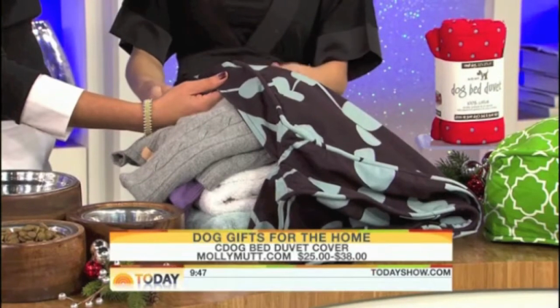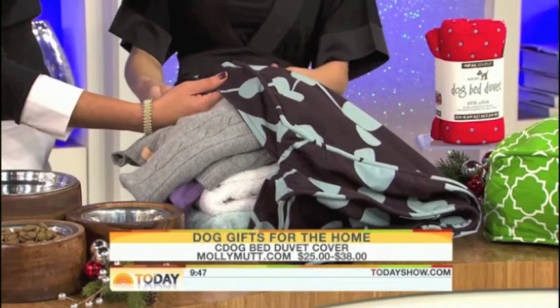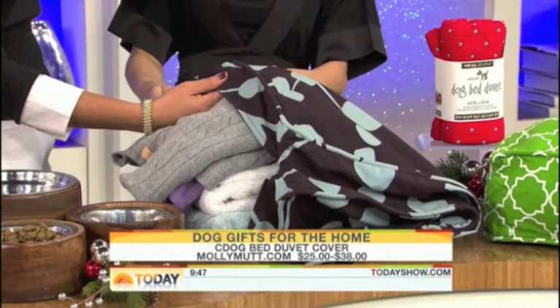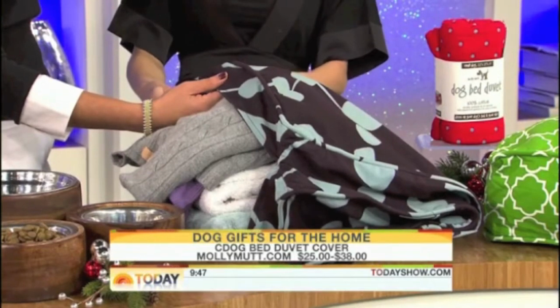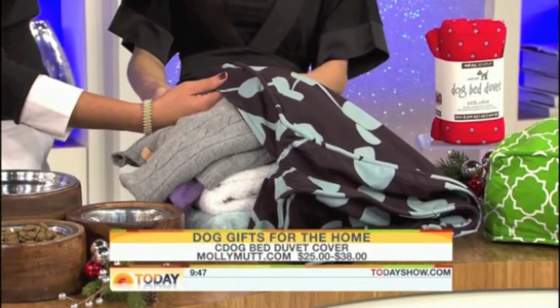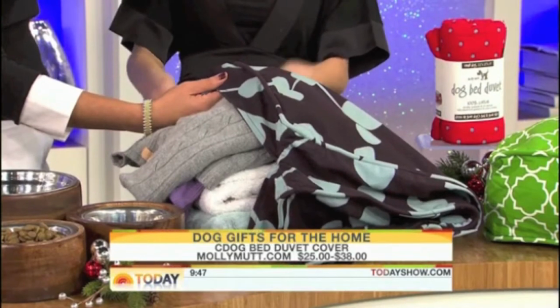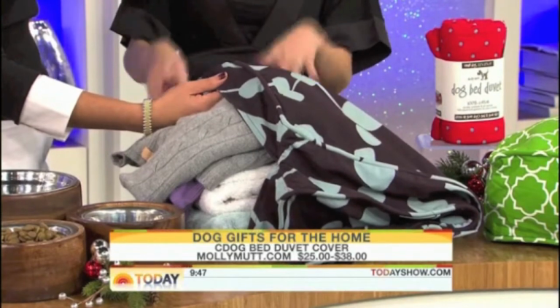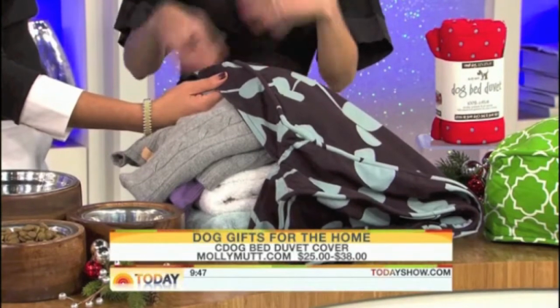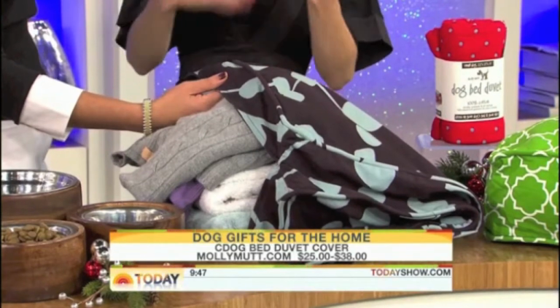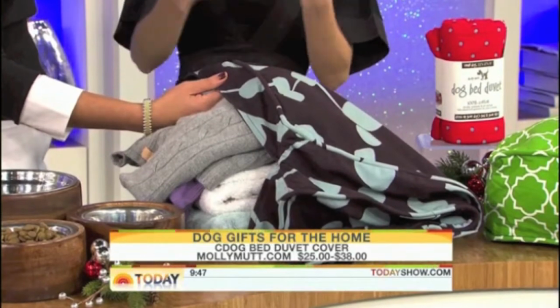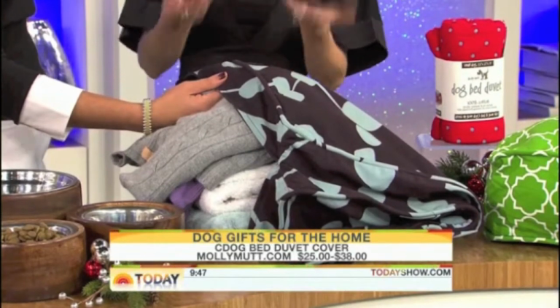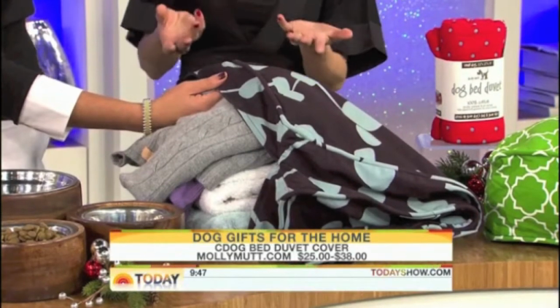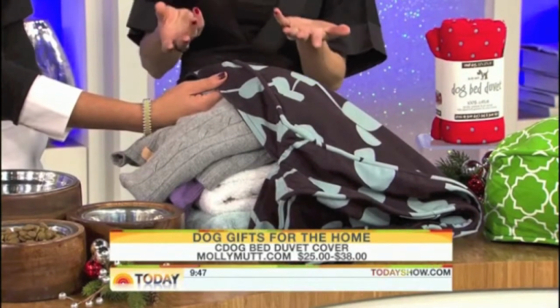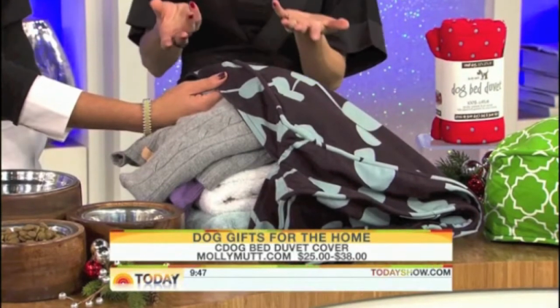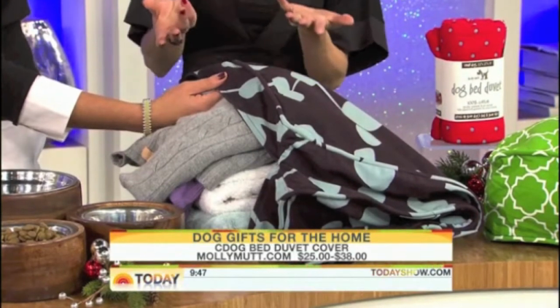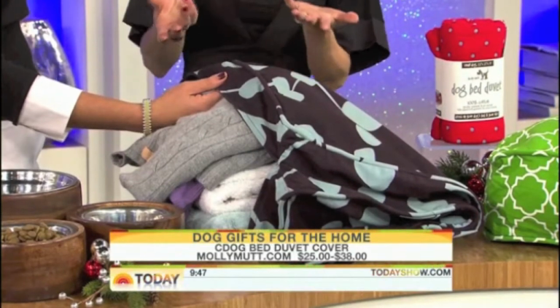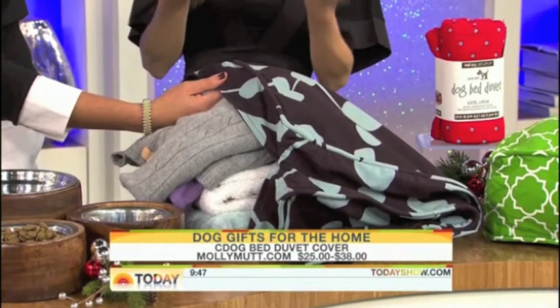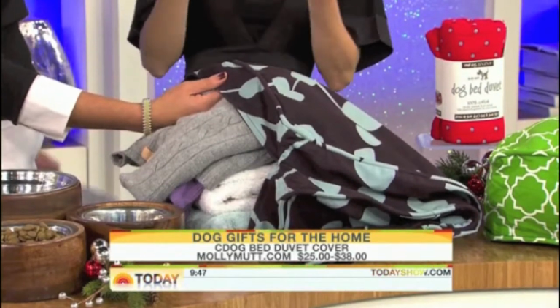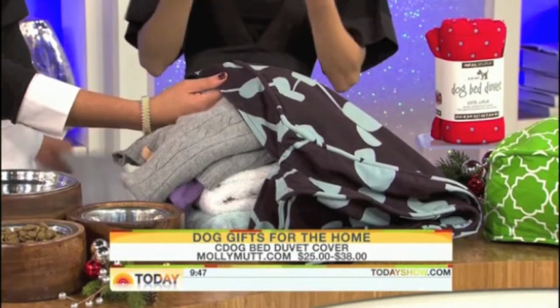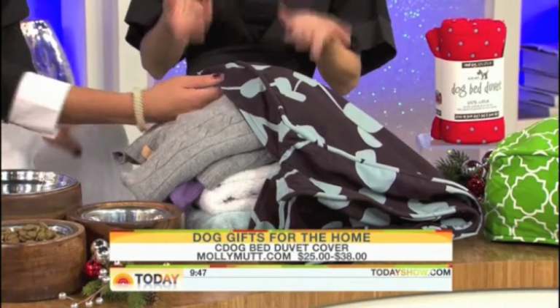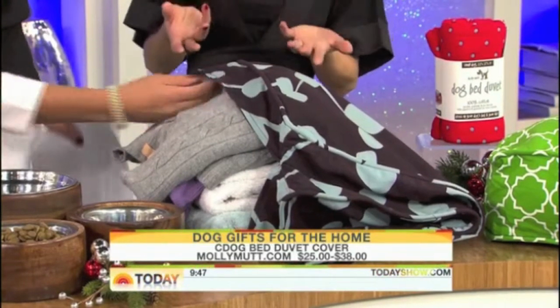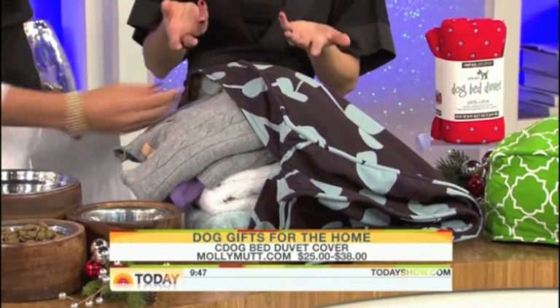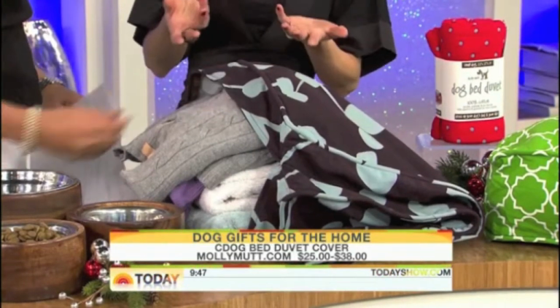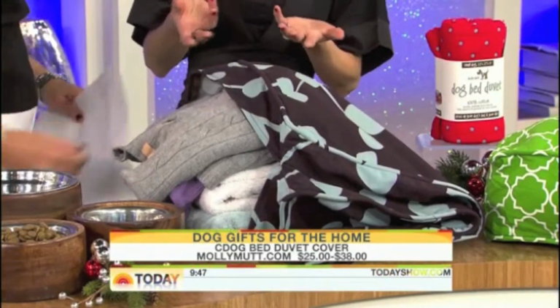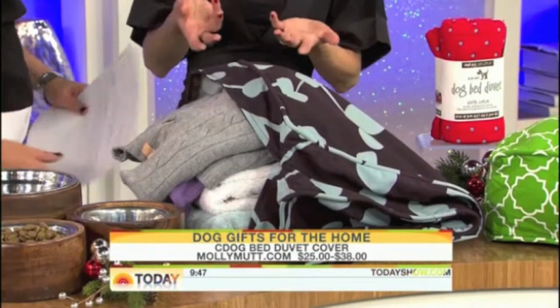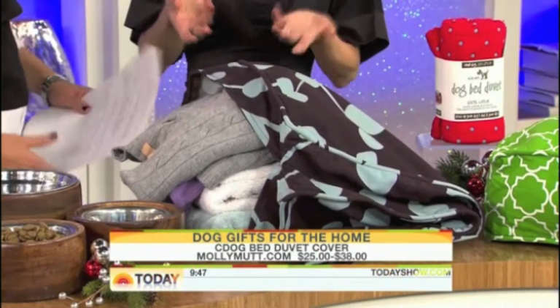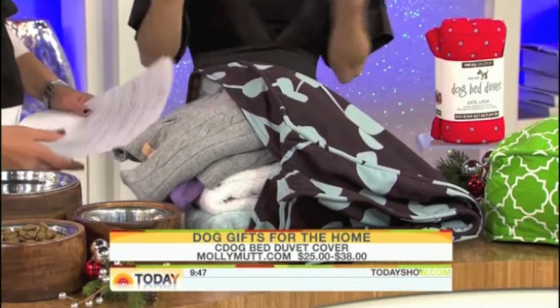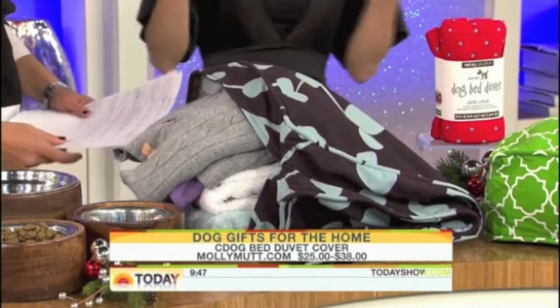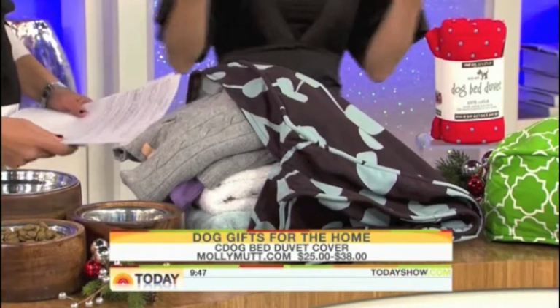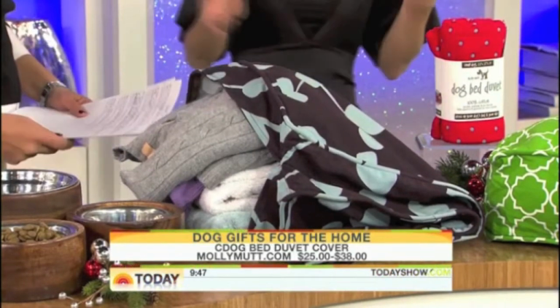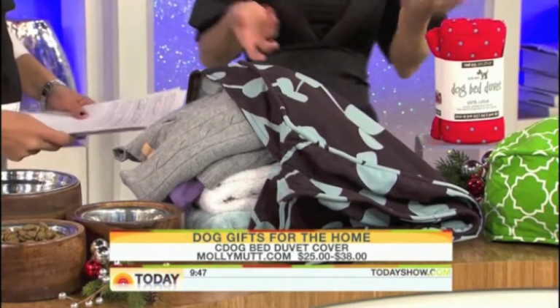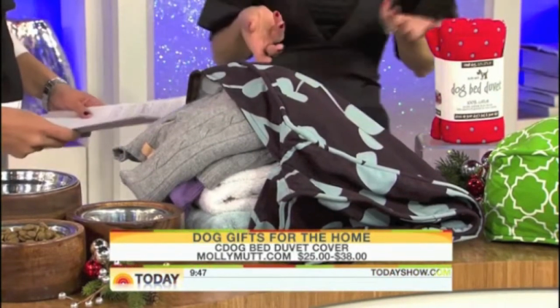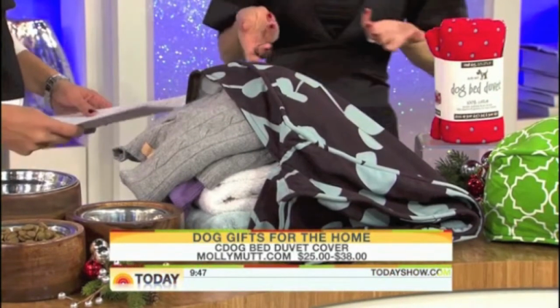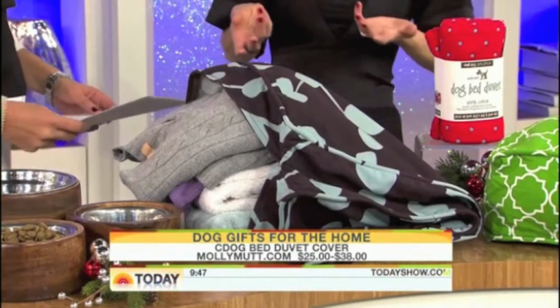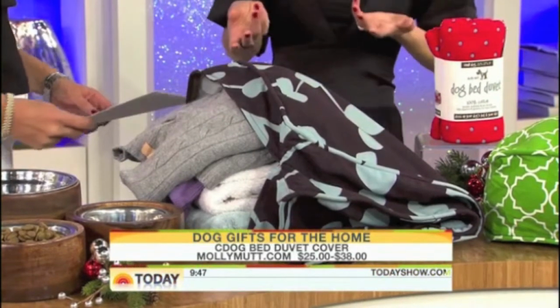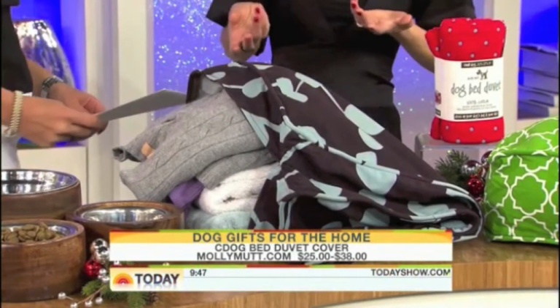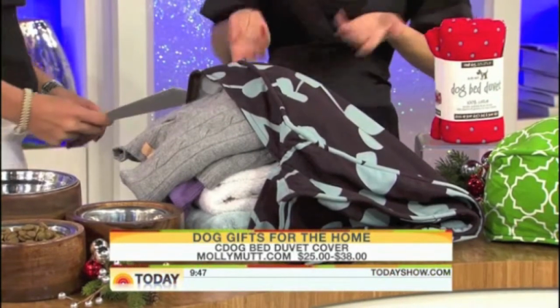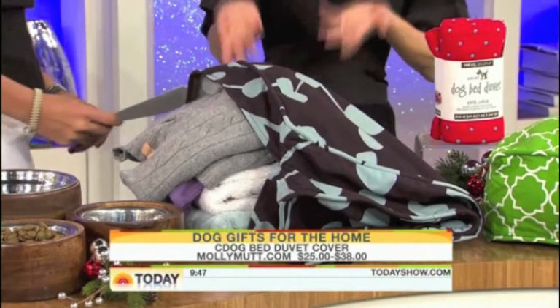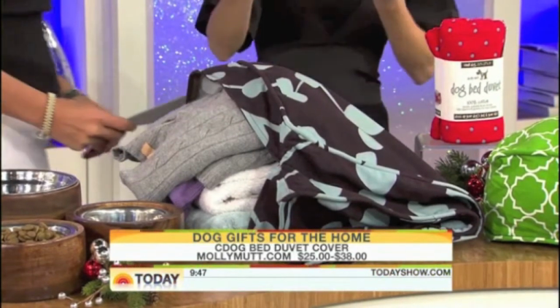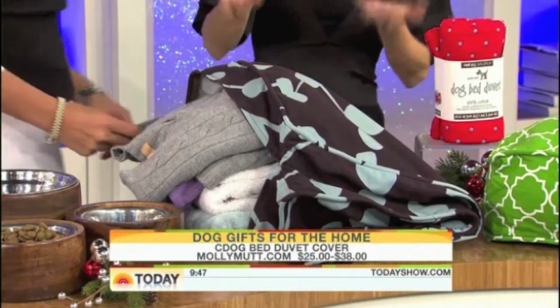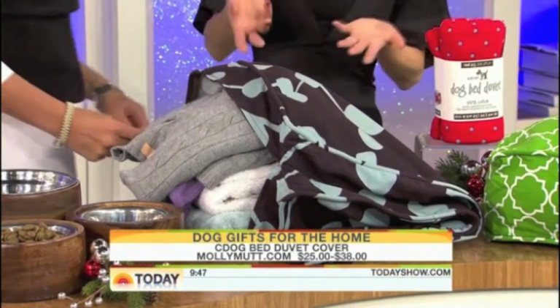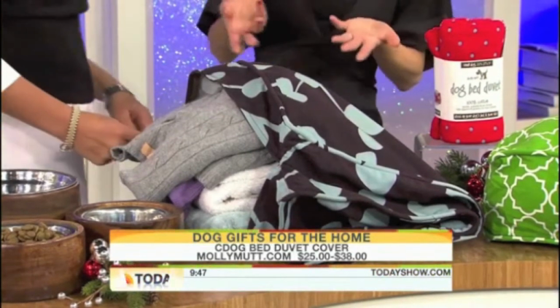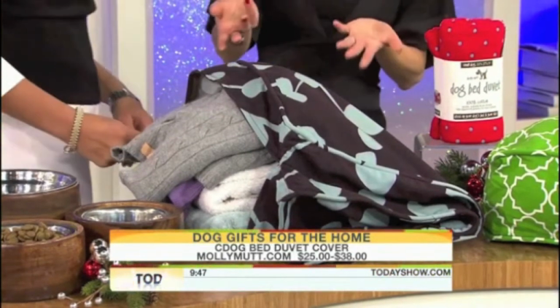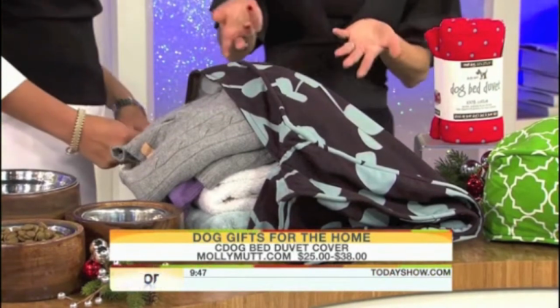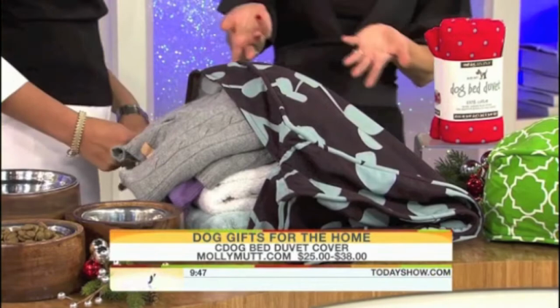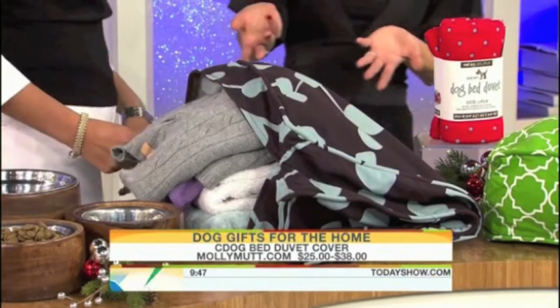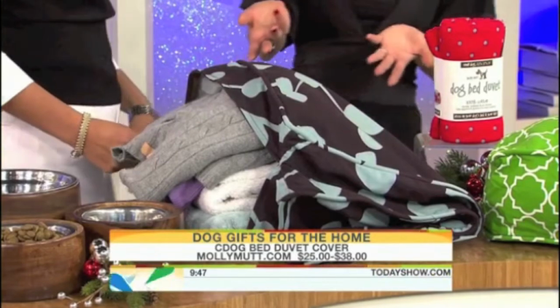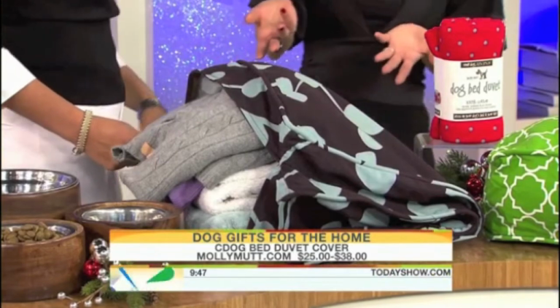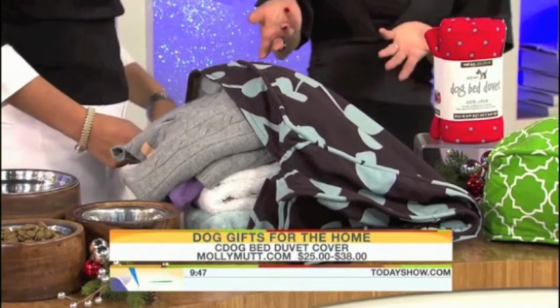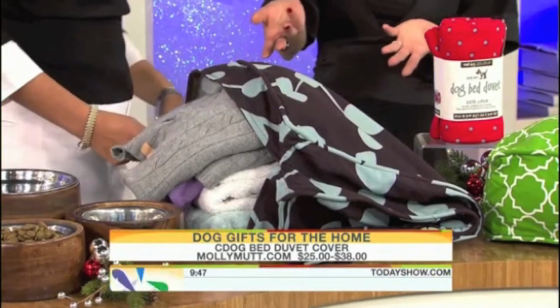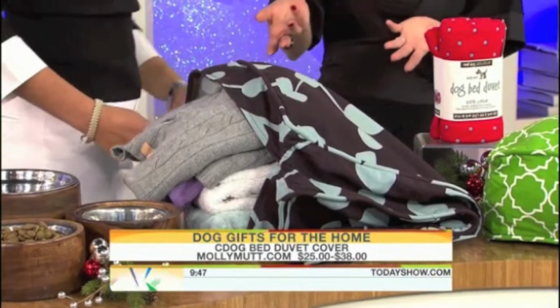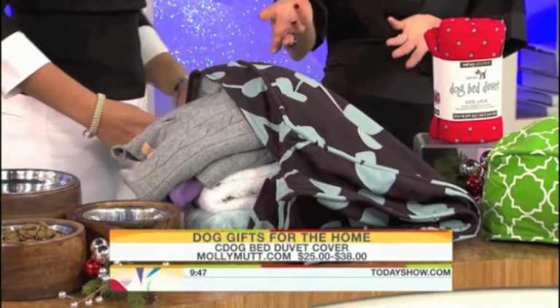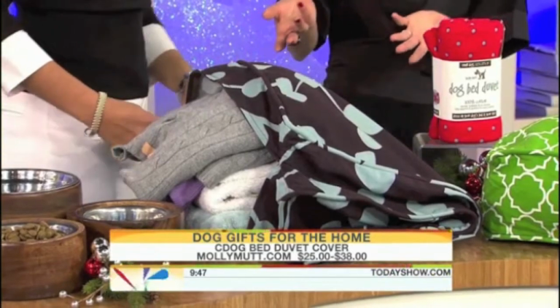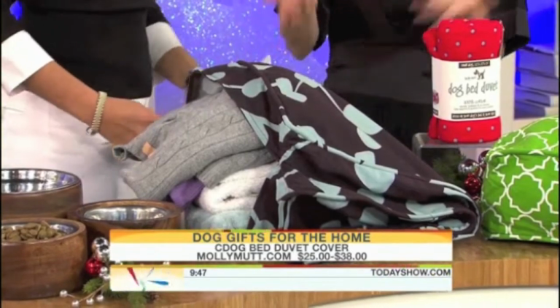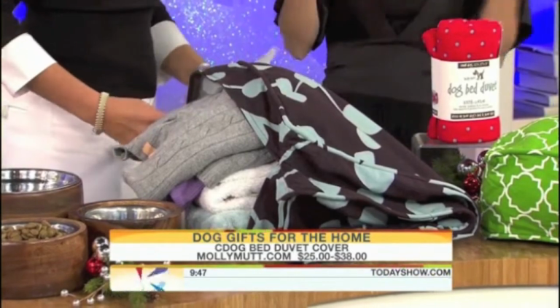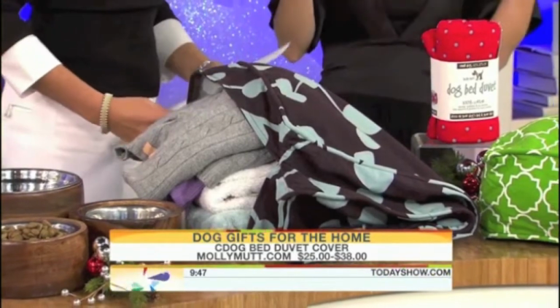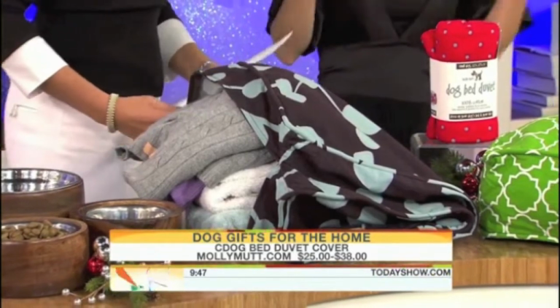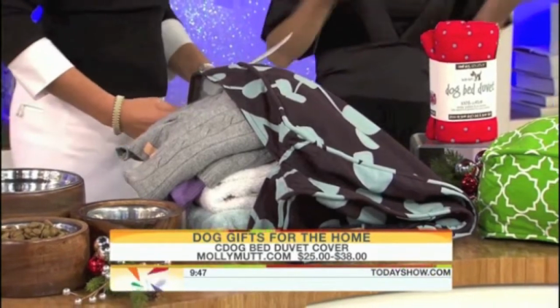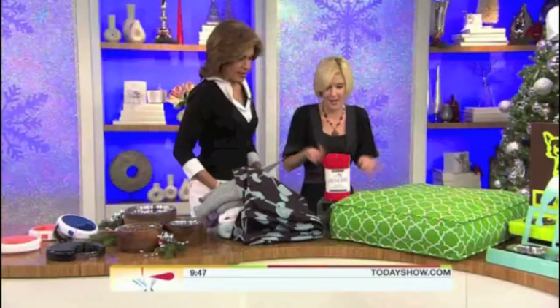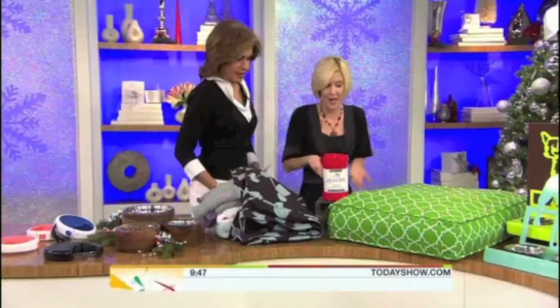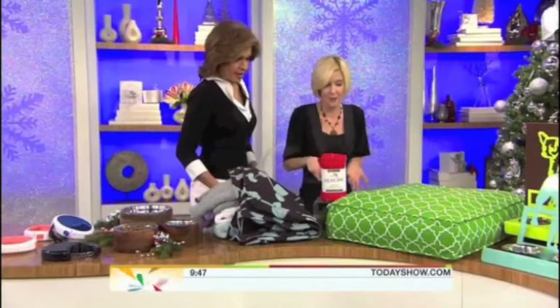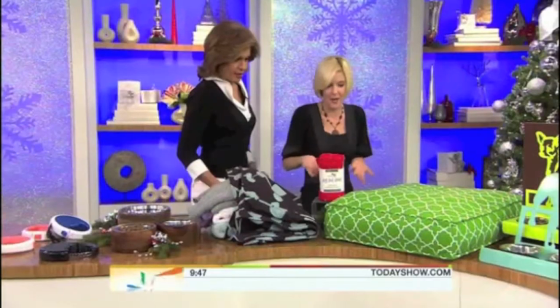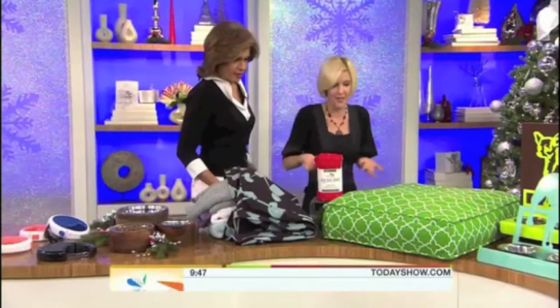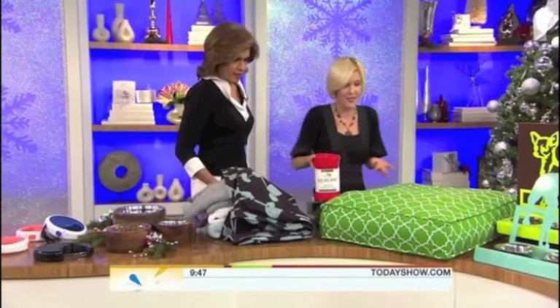It's eco-friendly. Or you can put it over an old dog bed that just looks kind of ratty. And they start at $25. Oh, I like that. You can't beat it.